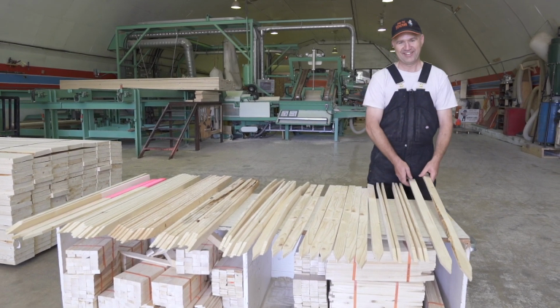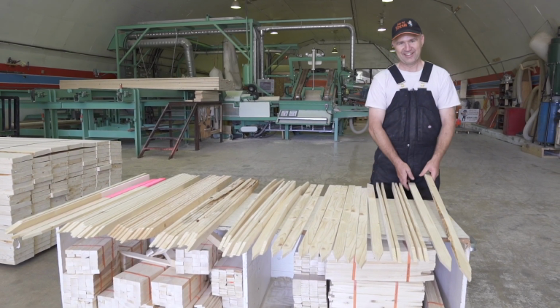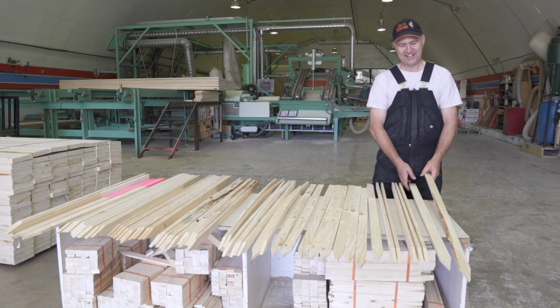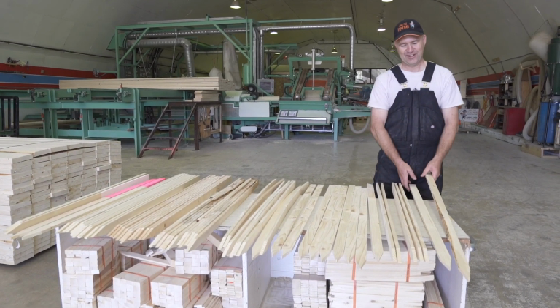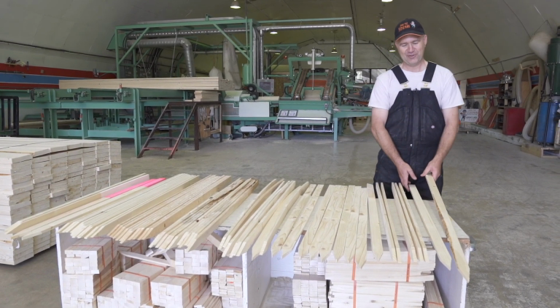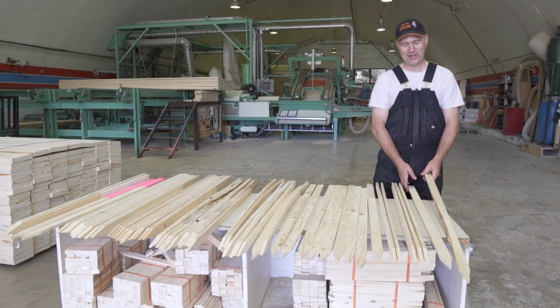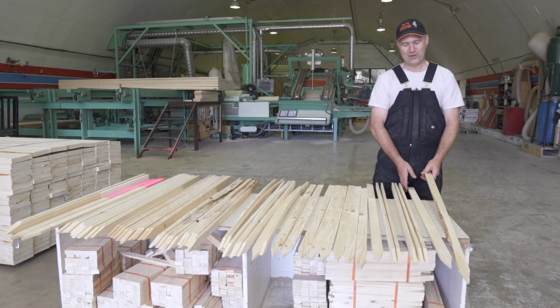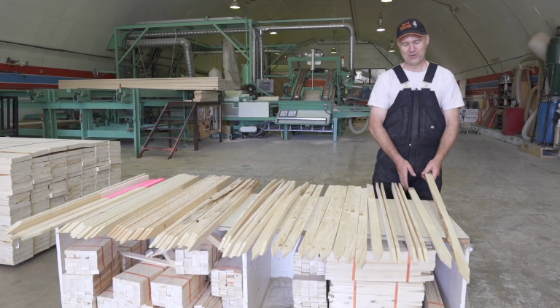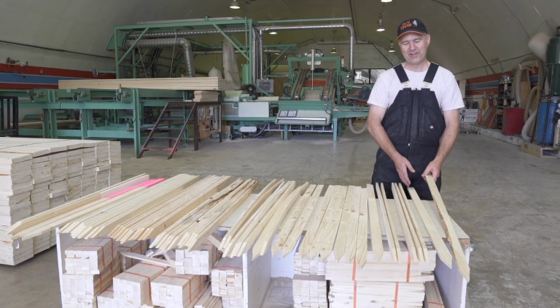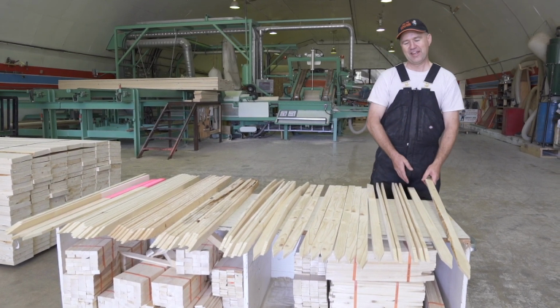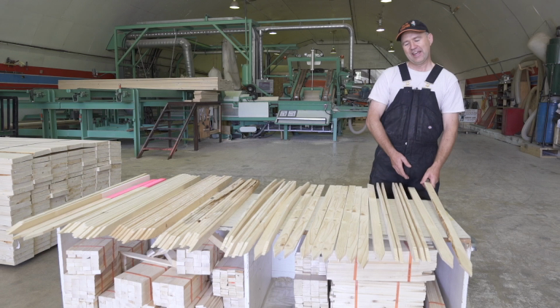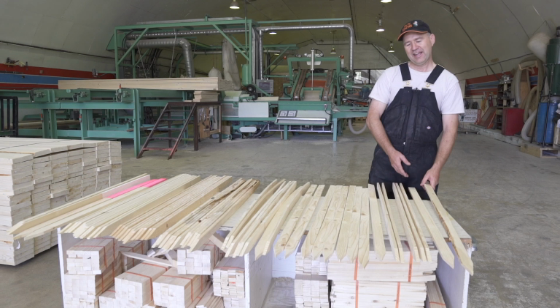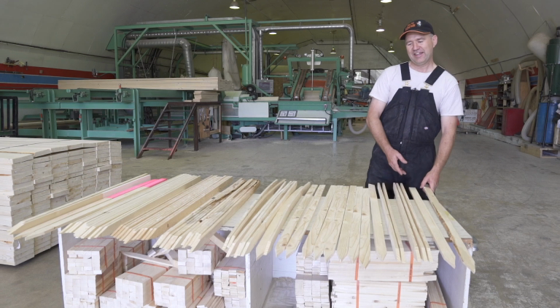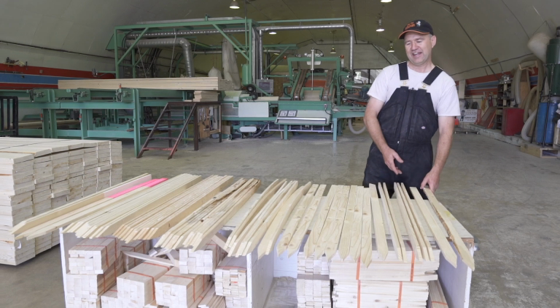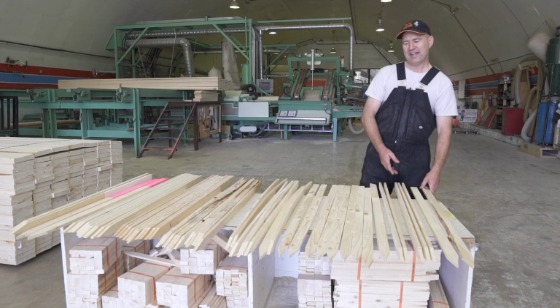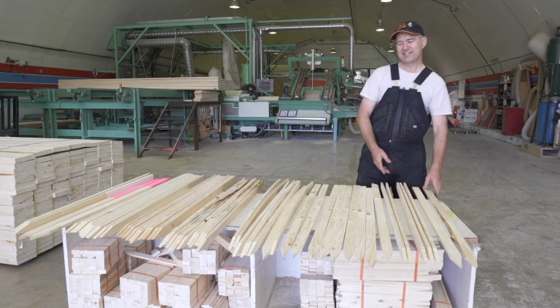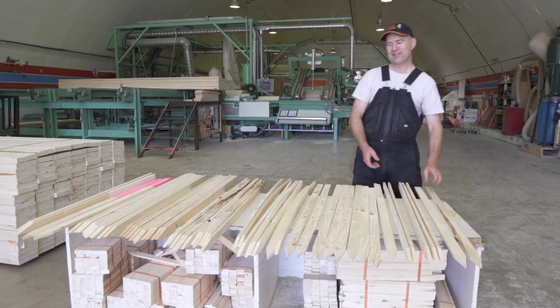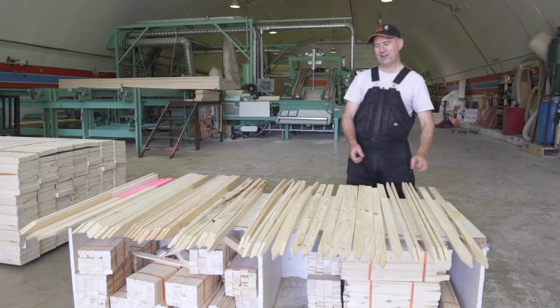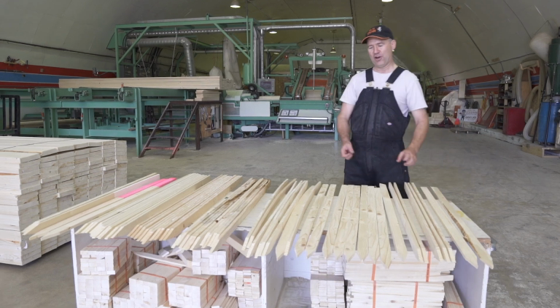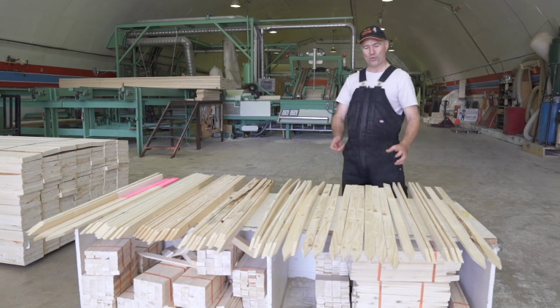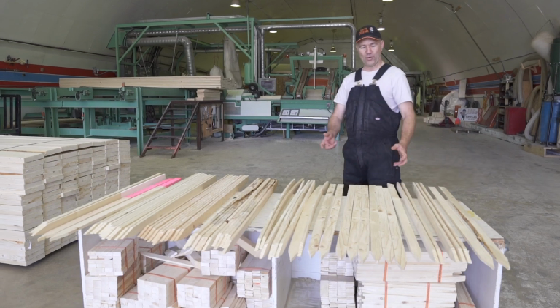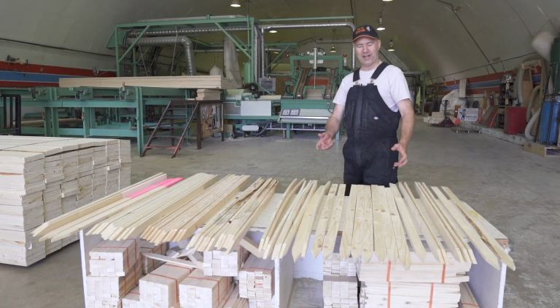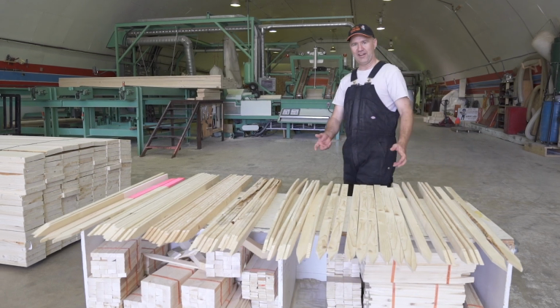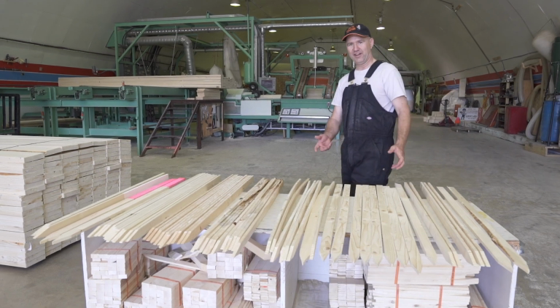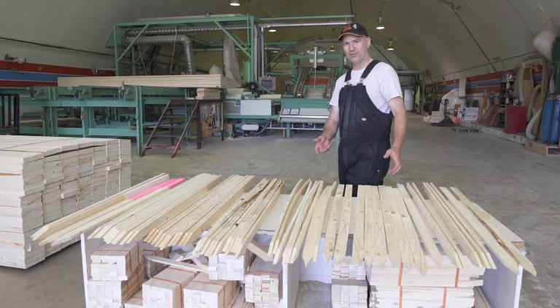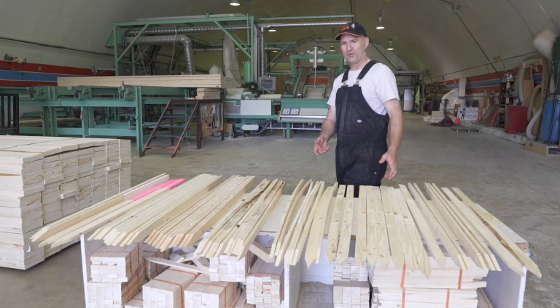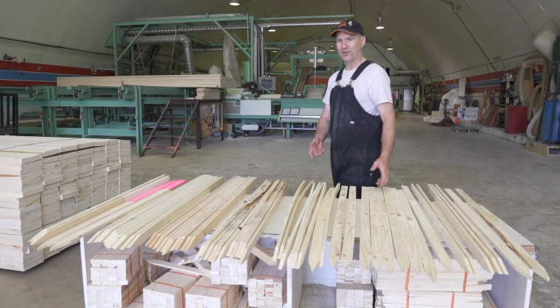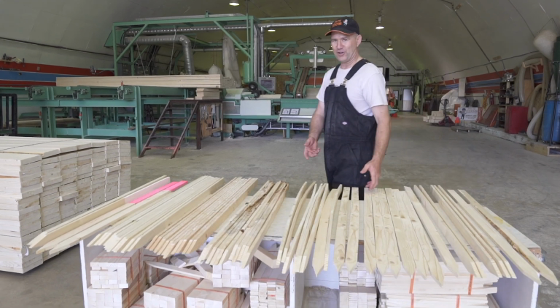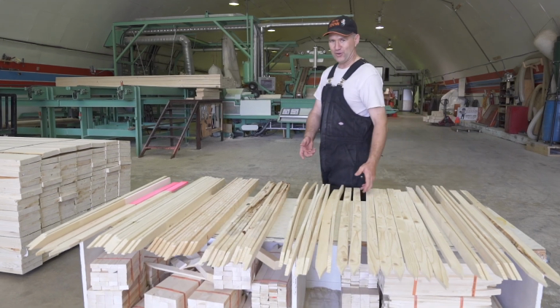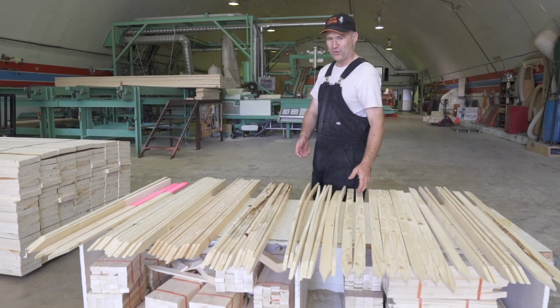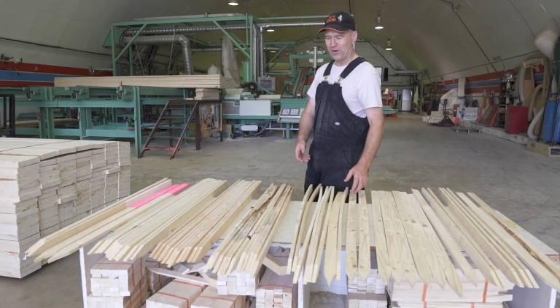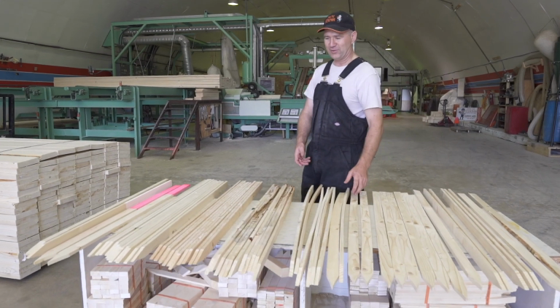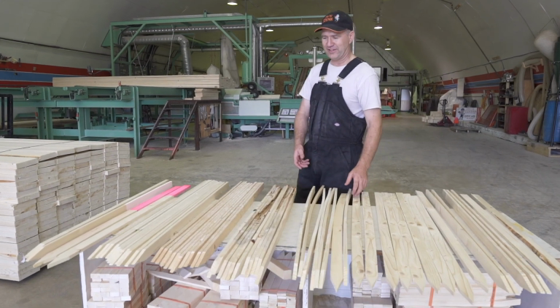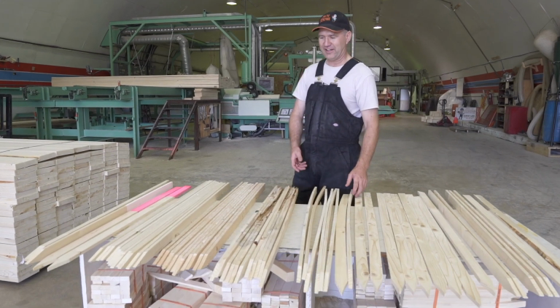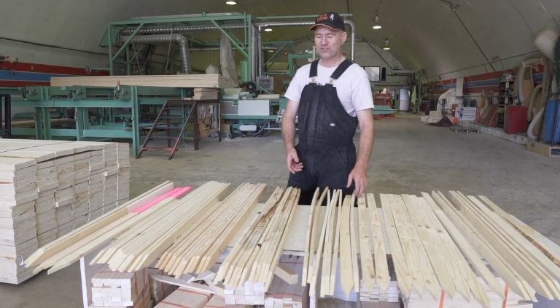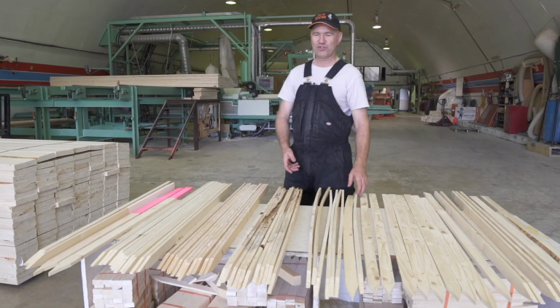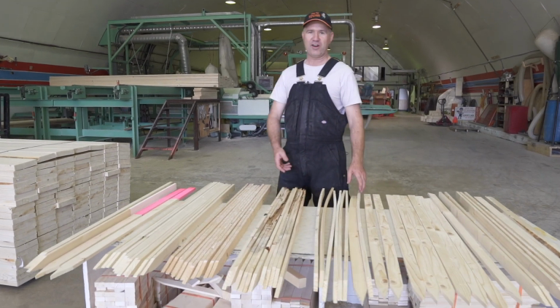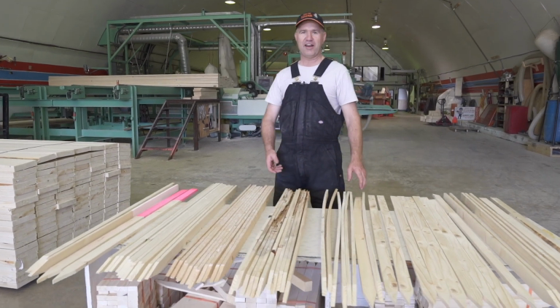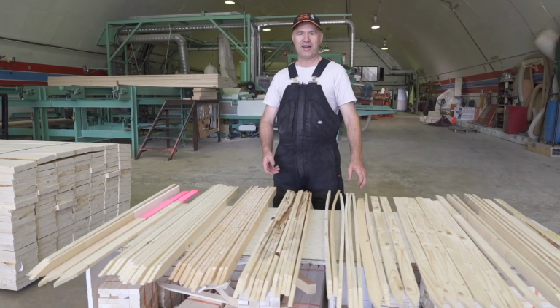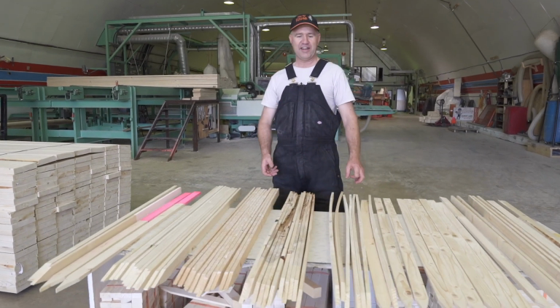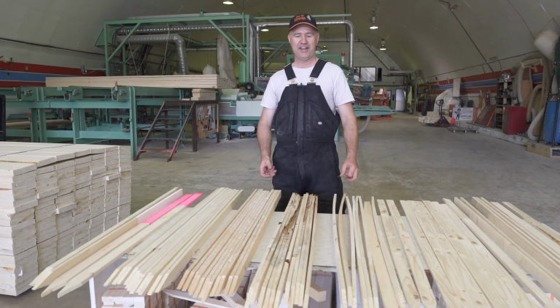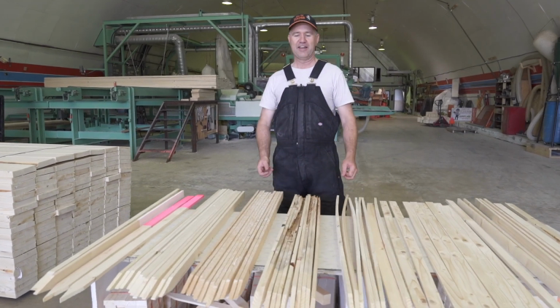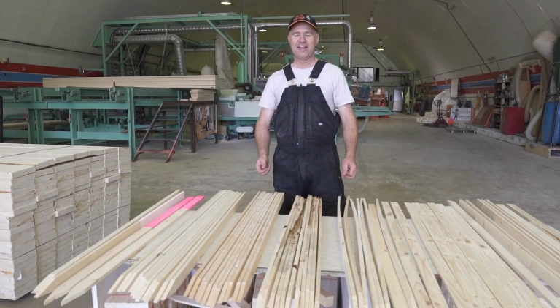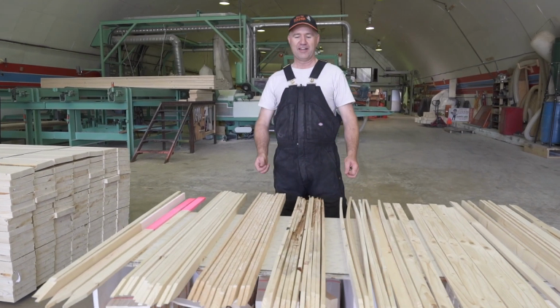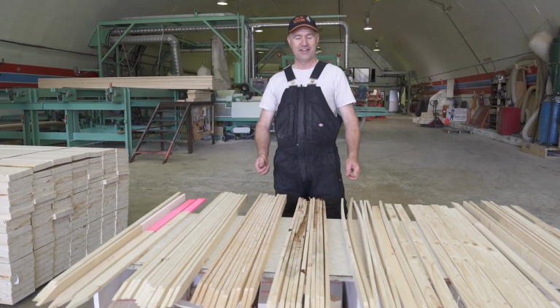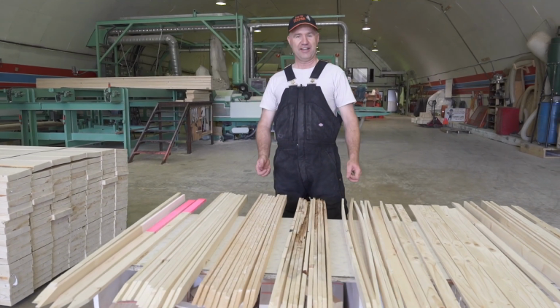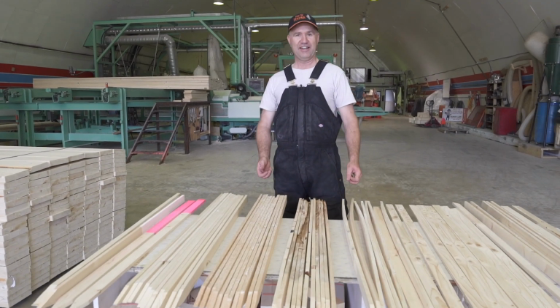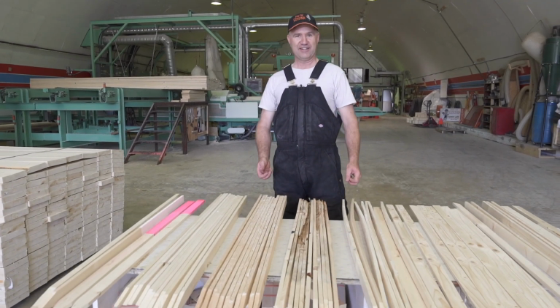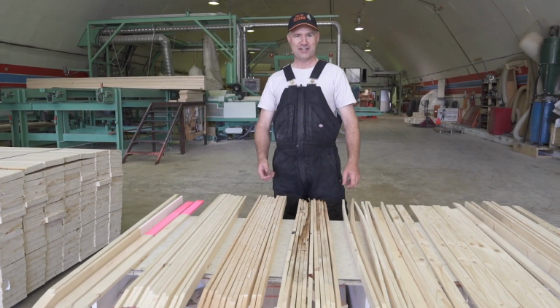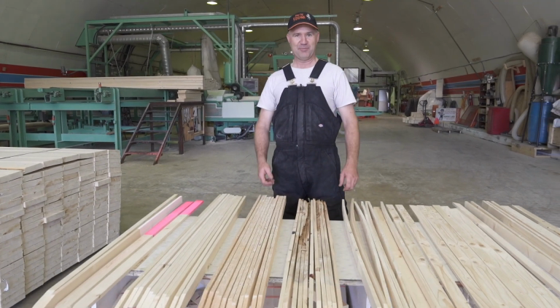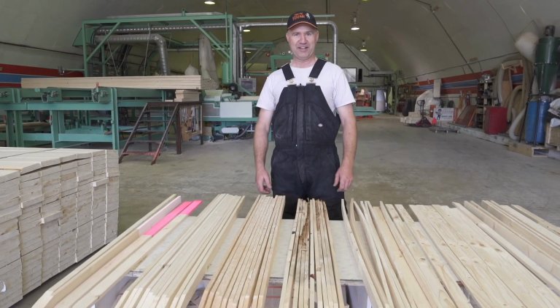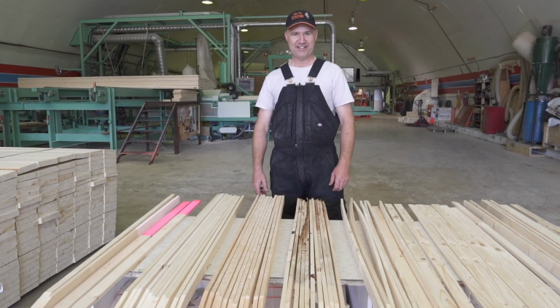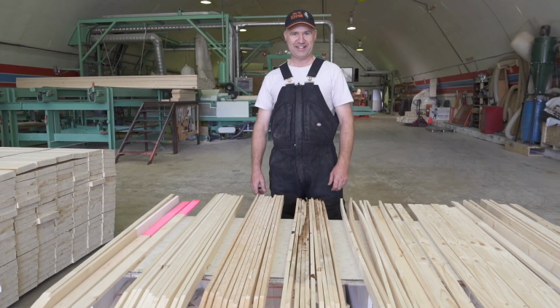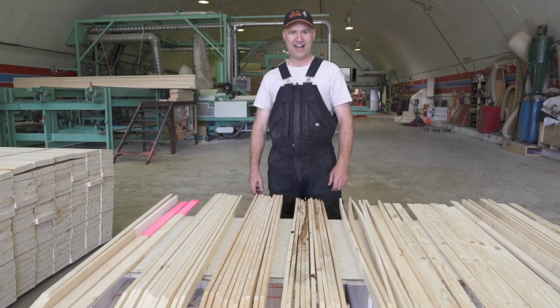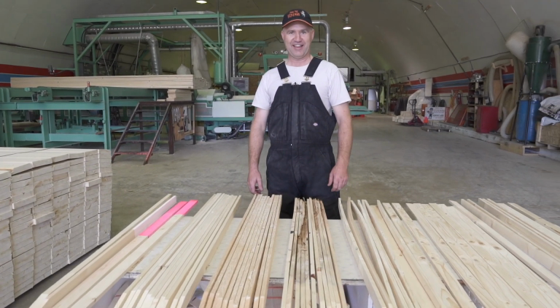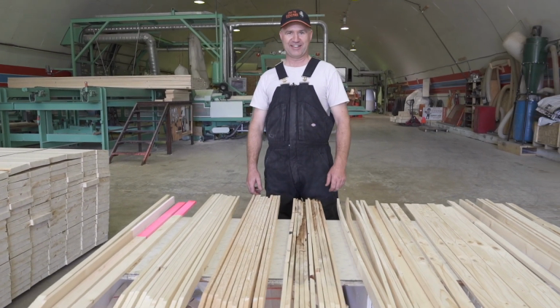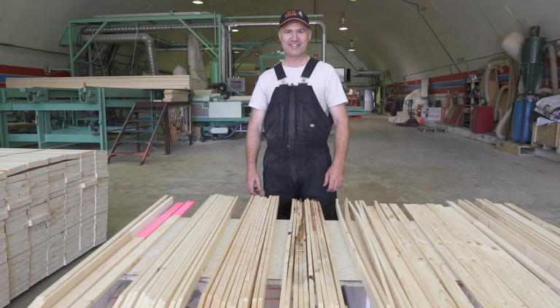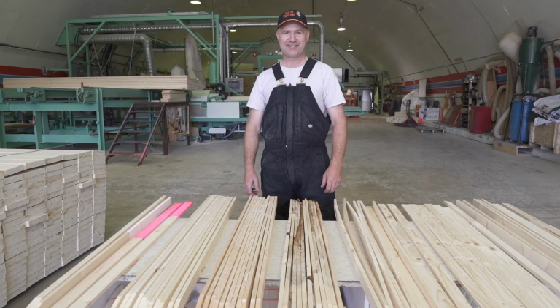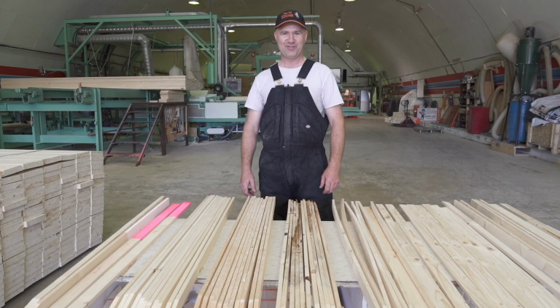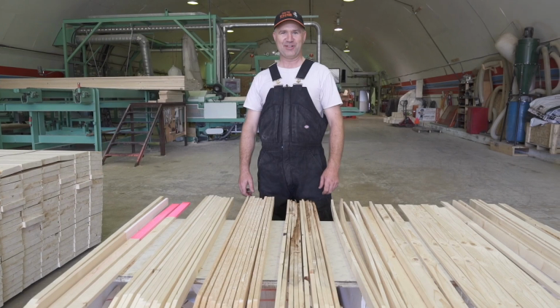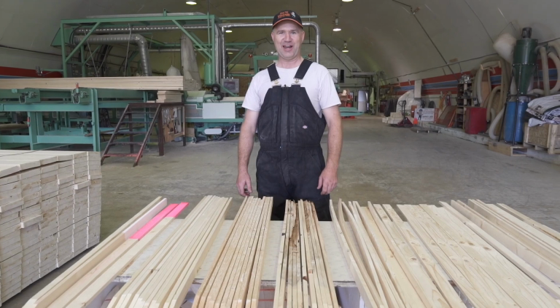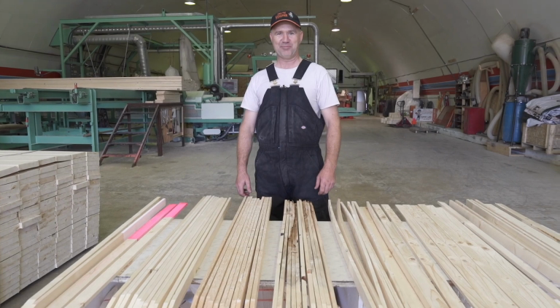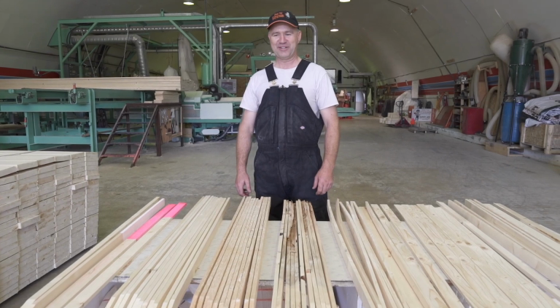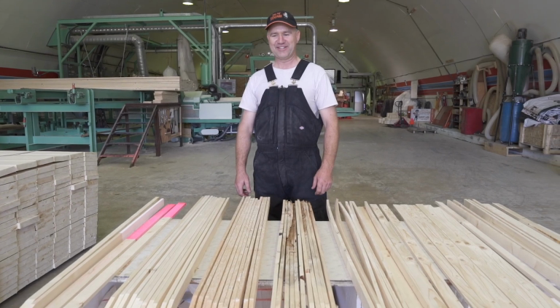There we go — that's our full array. Now we're going to go out and try hitting some of this lath to see what happens.